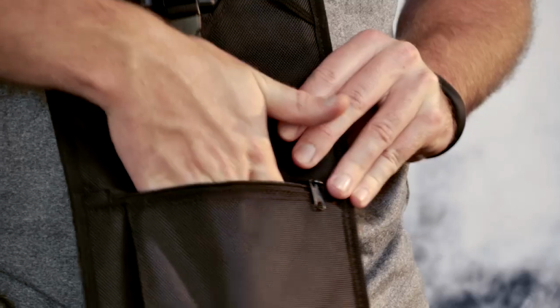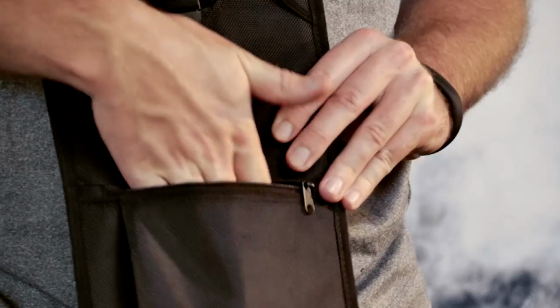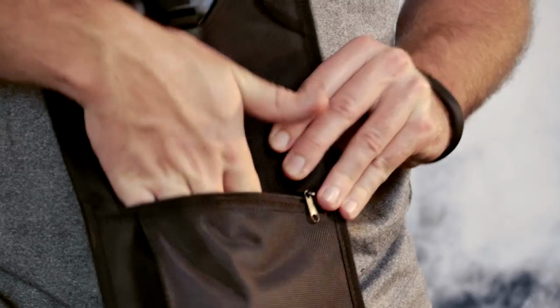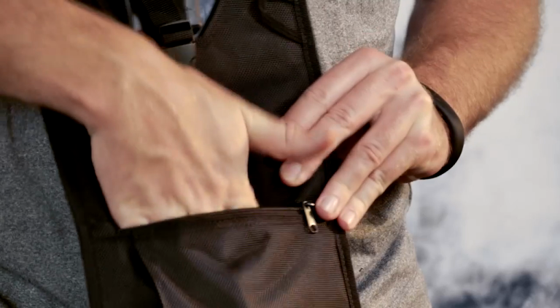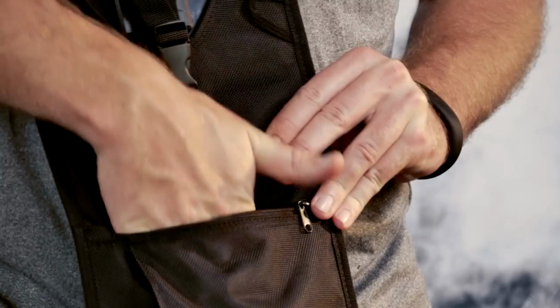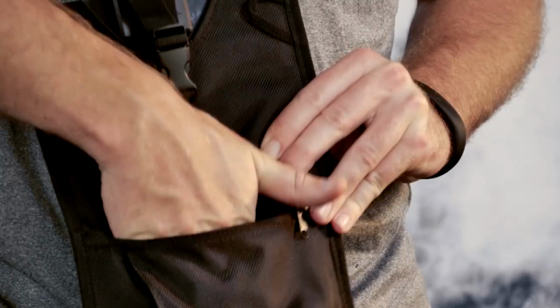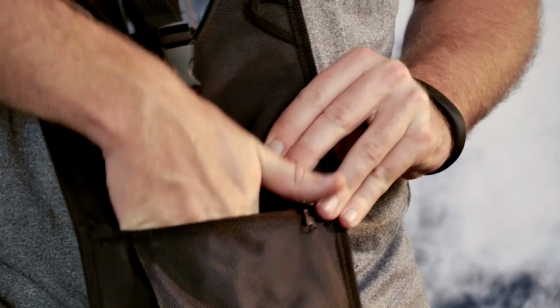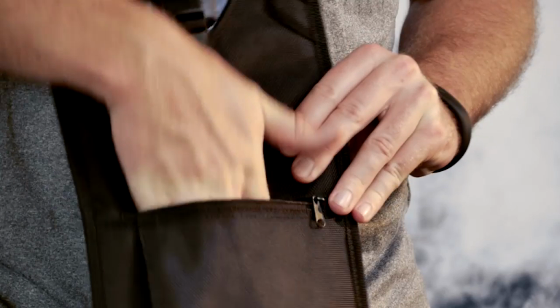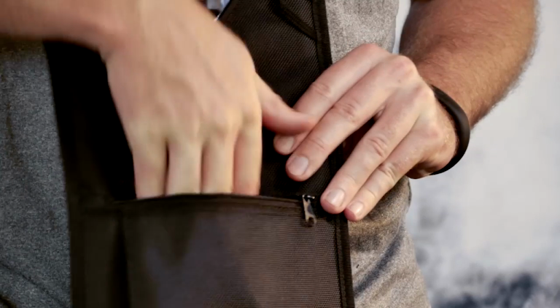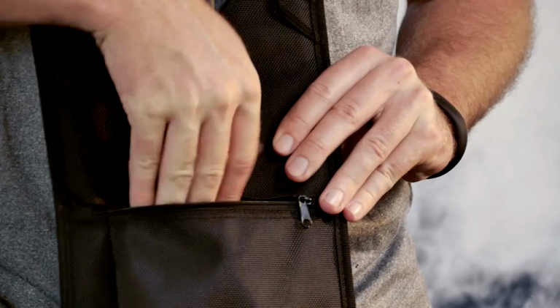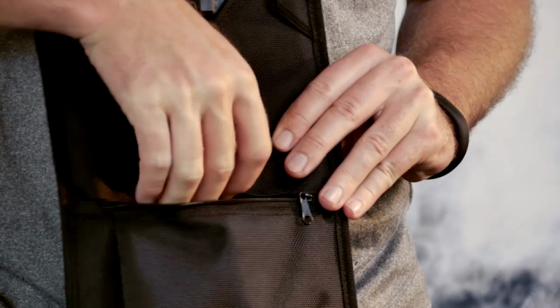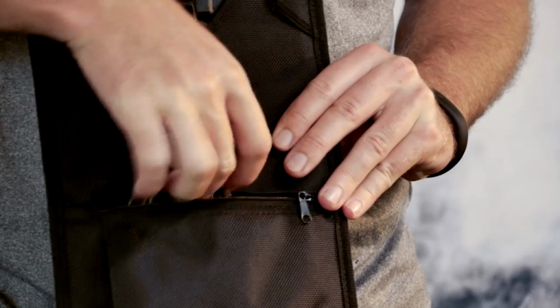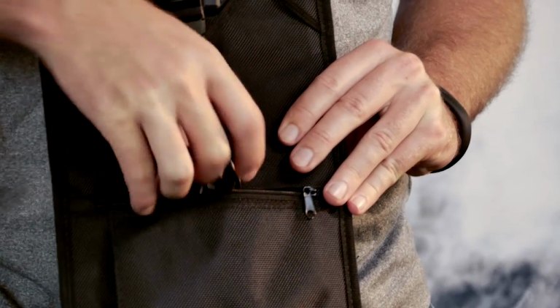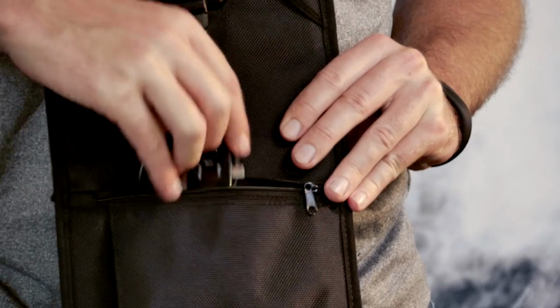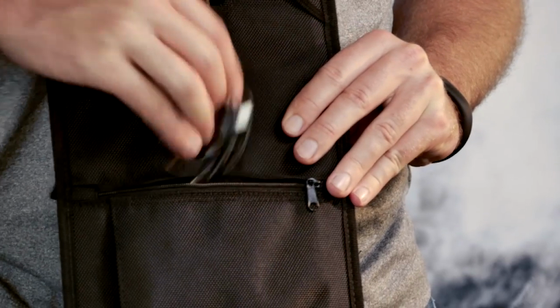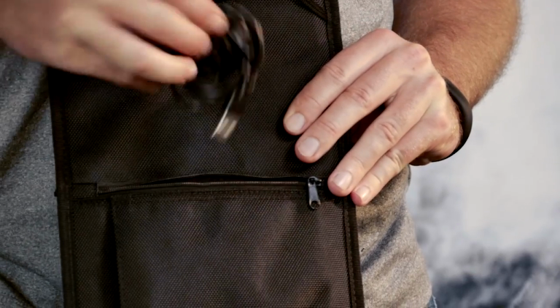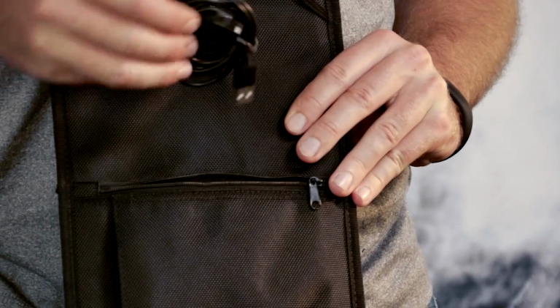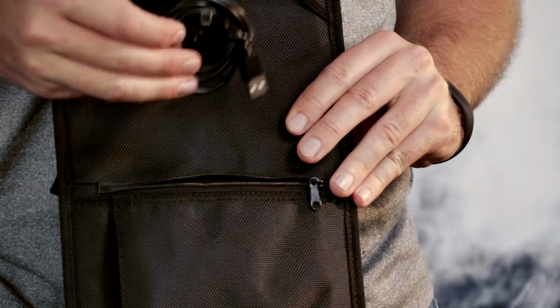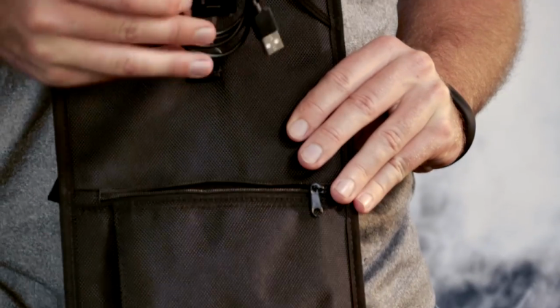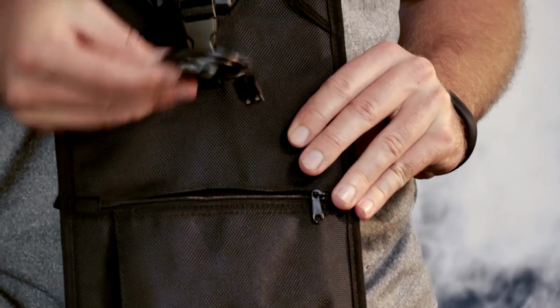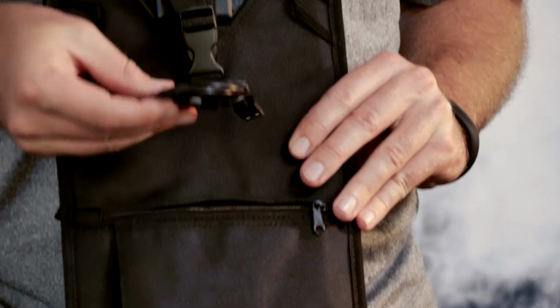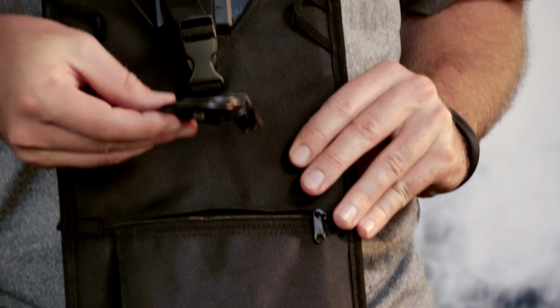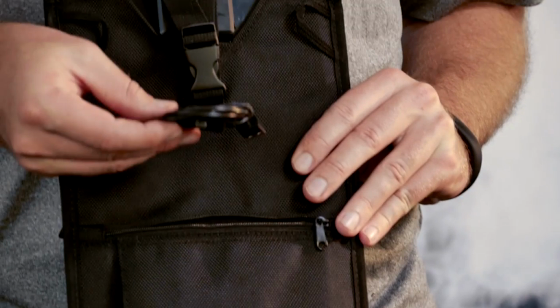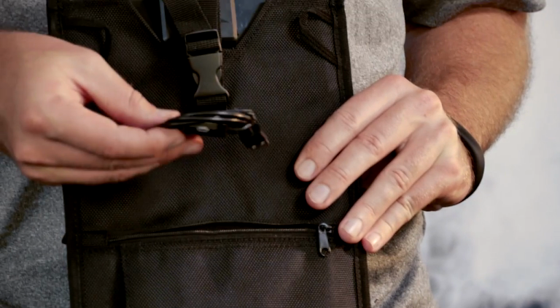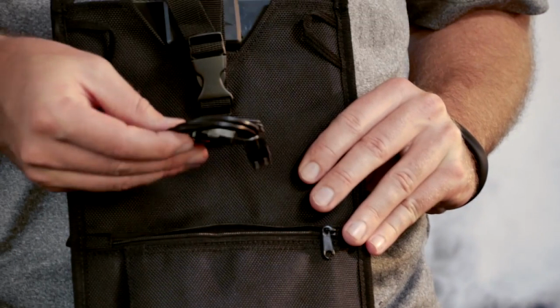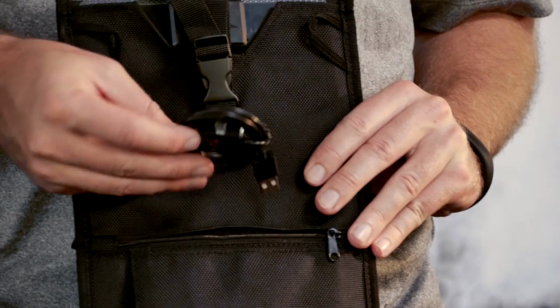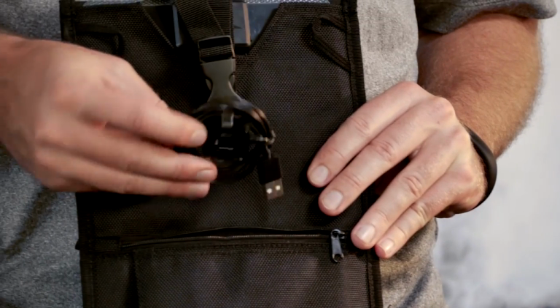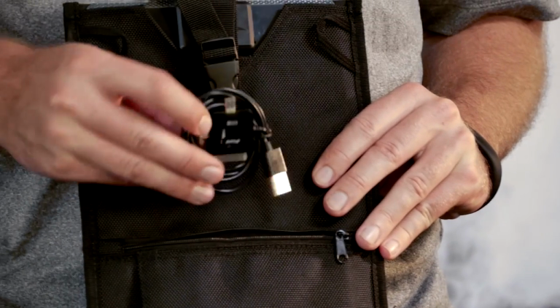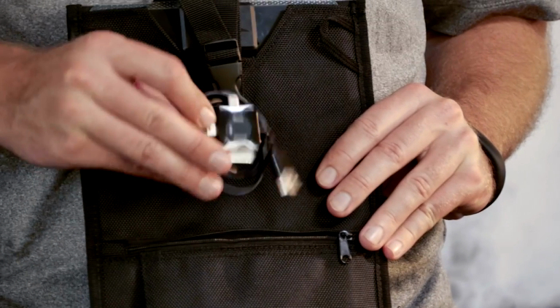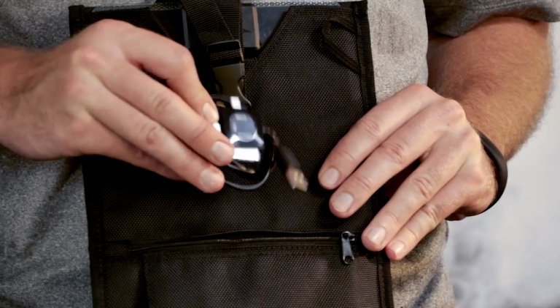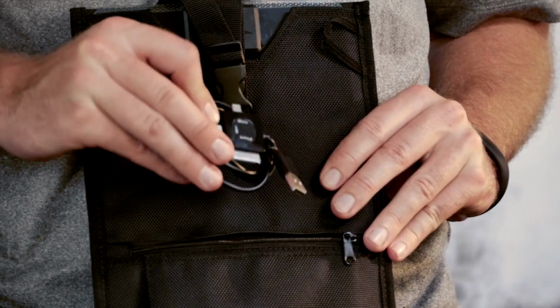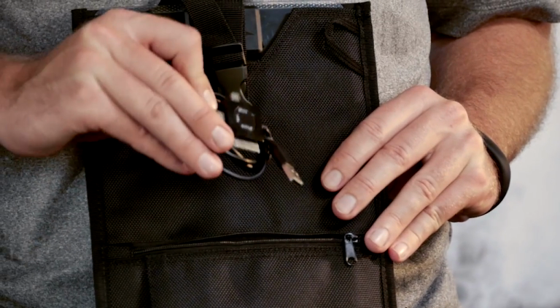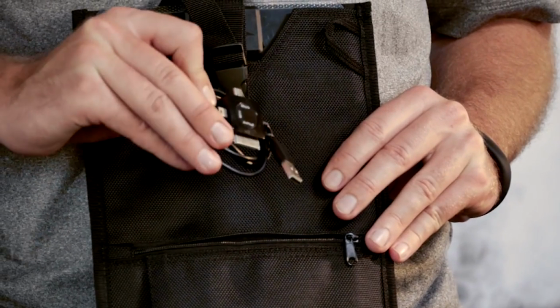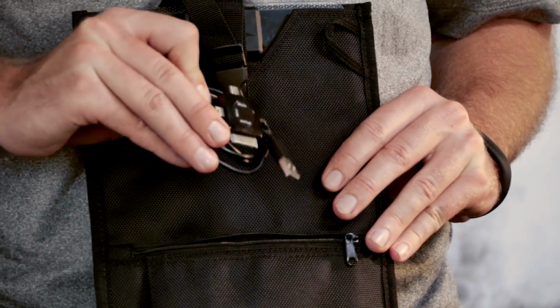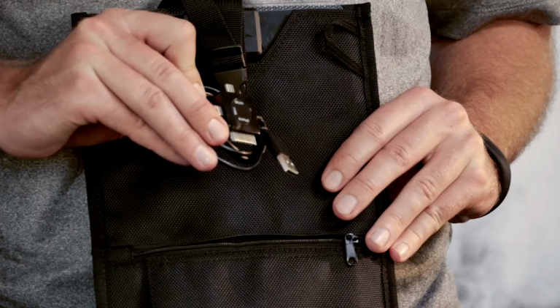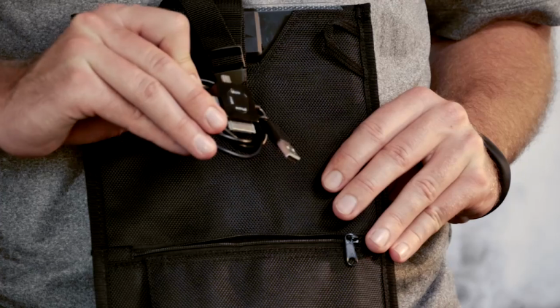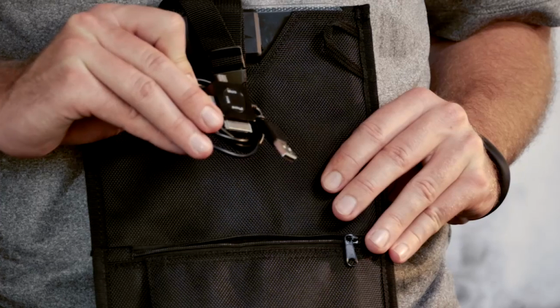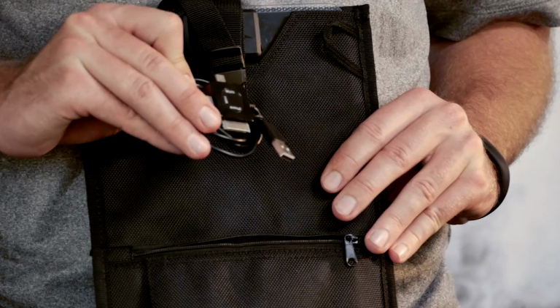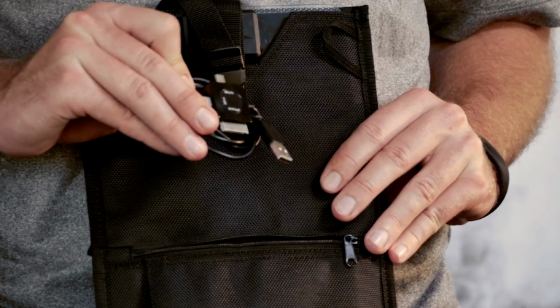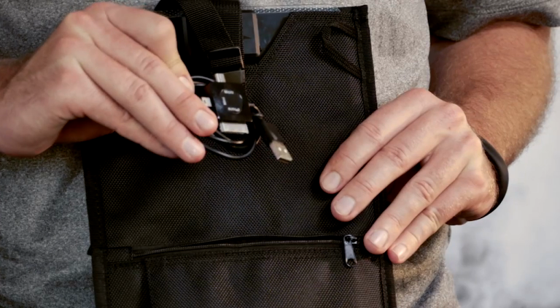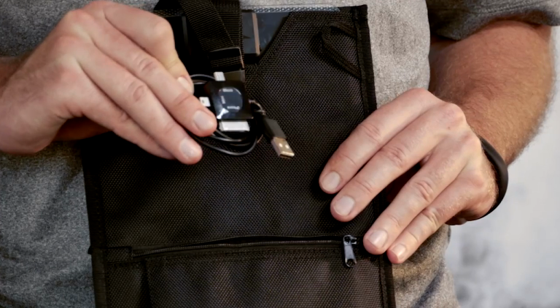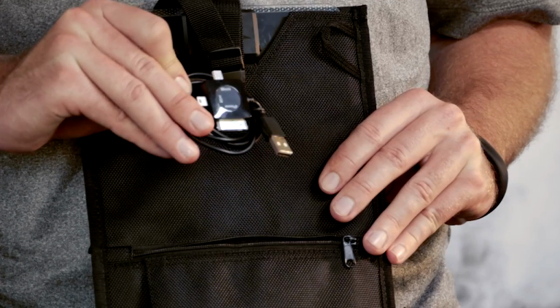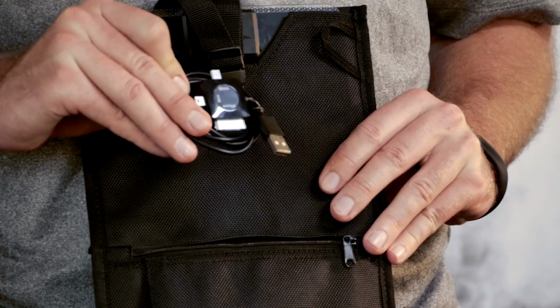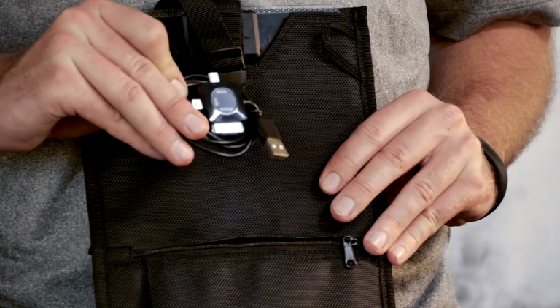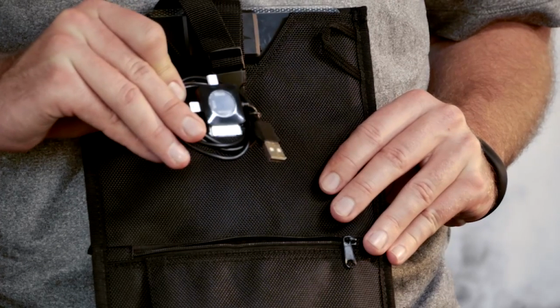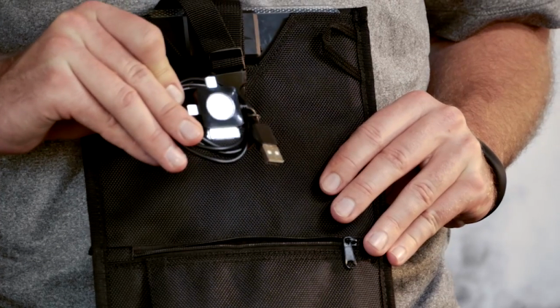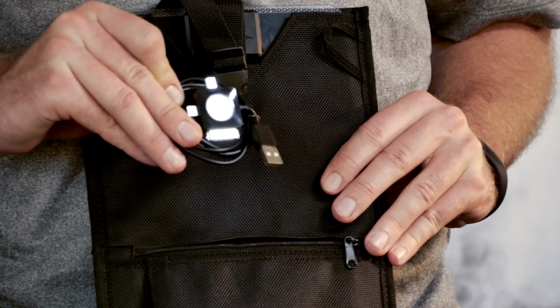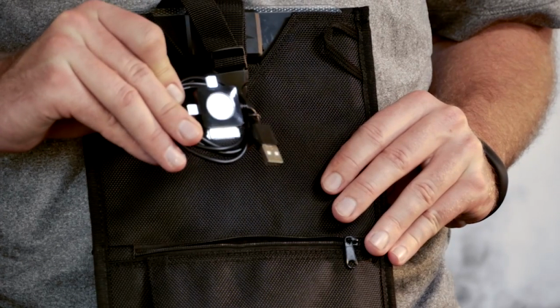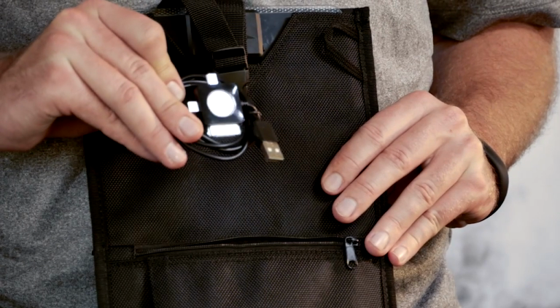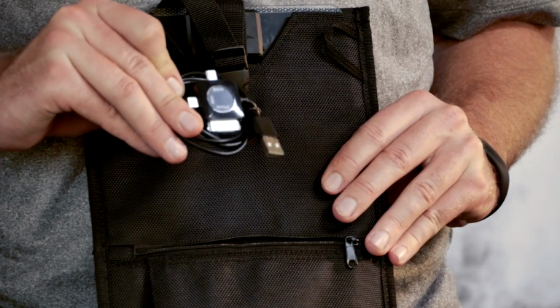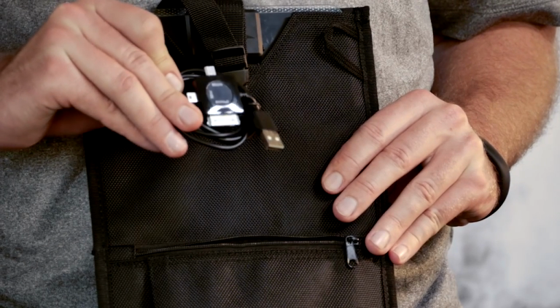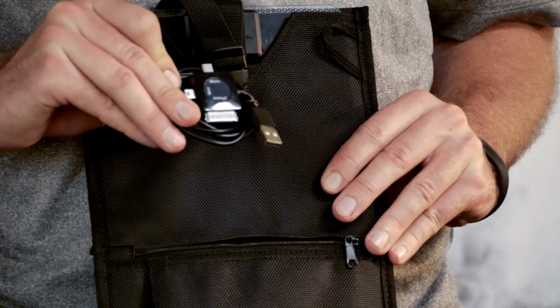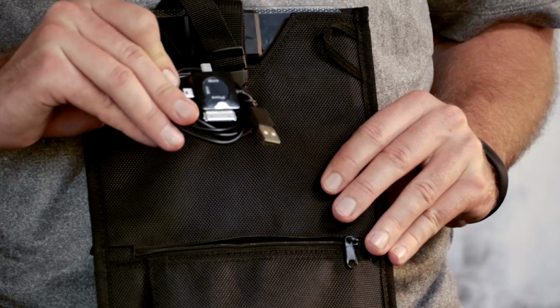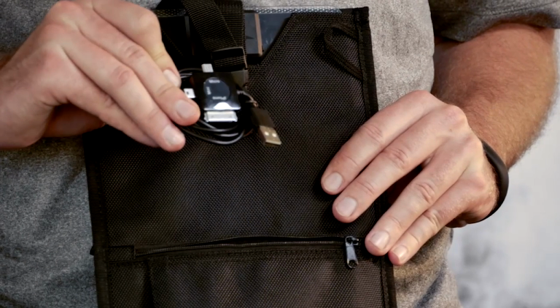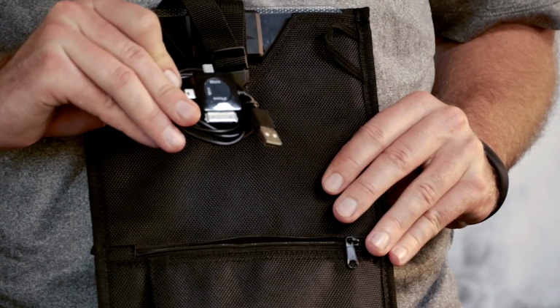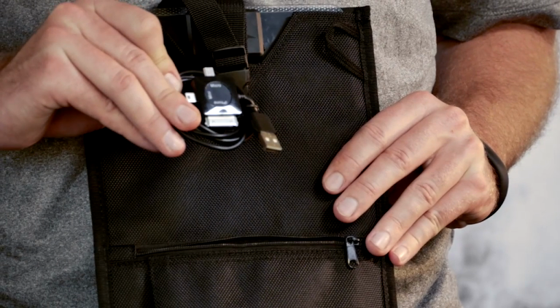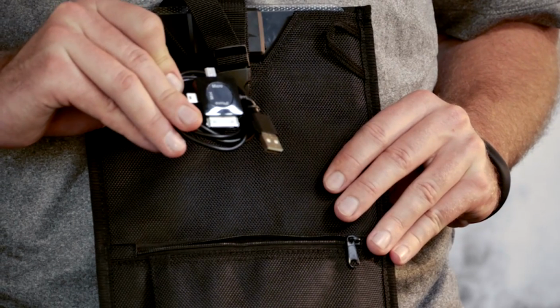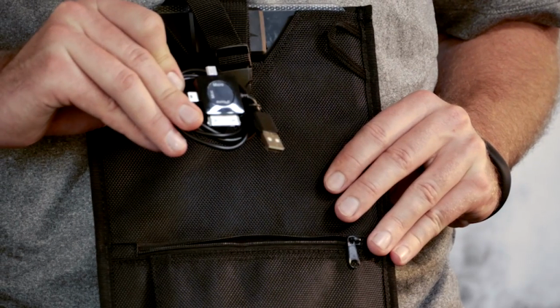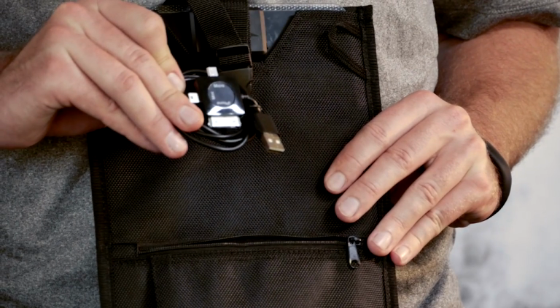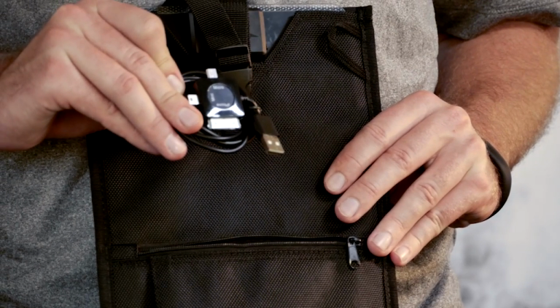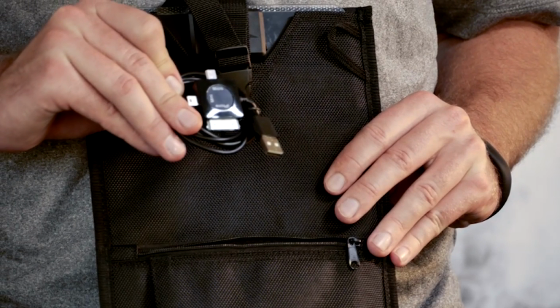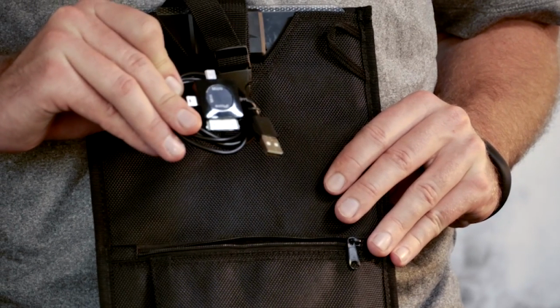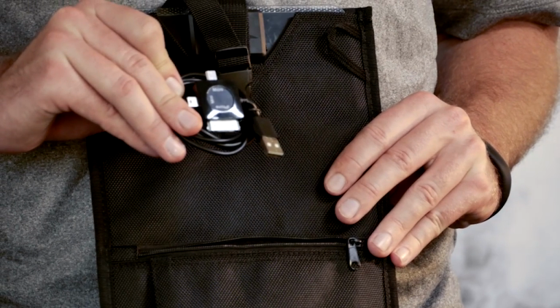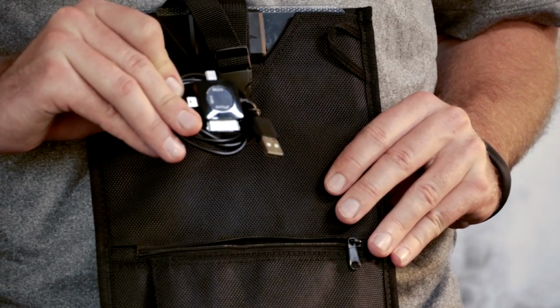Within the pouch itself, you'll see we include a small accessory cable, which has a 30-pin connector, a micro USB connector, and a mini connector.